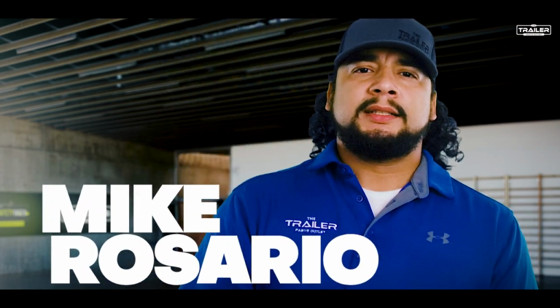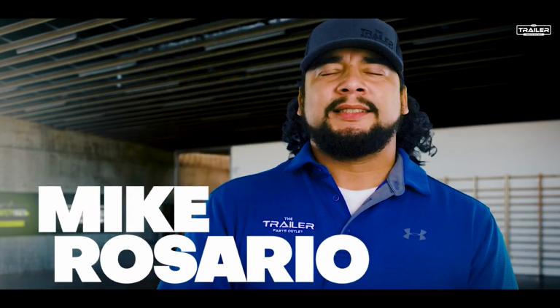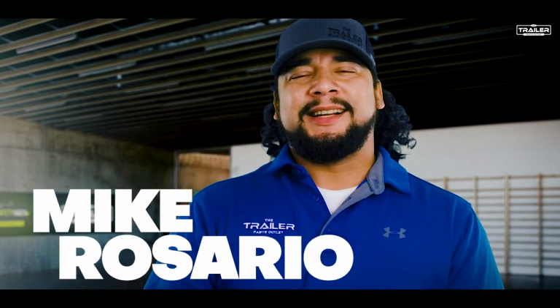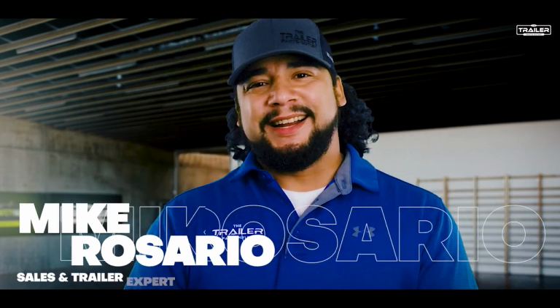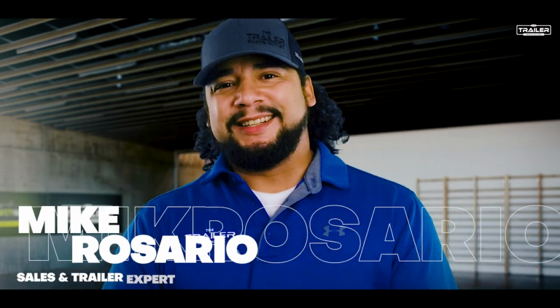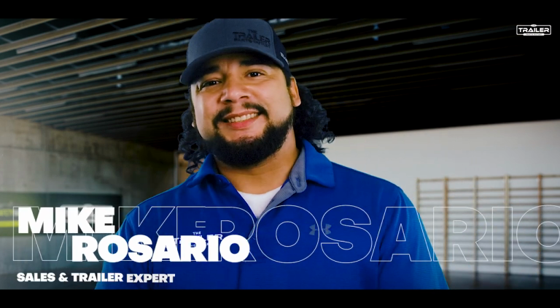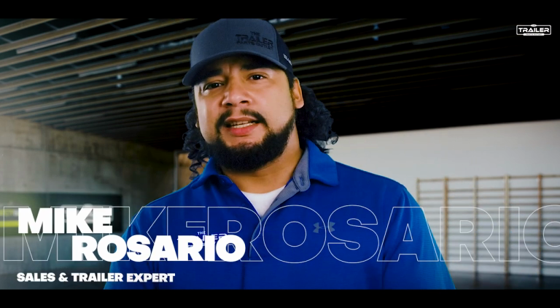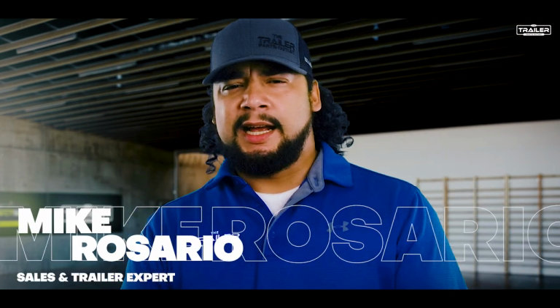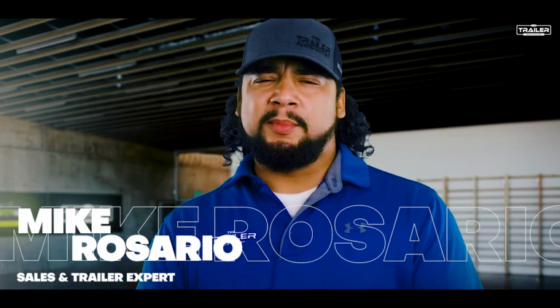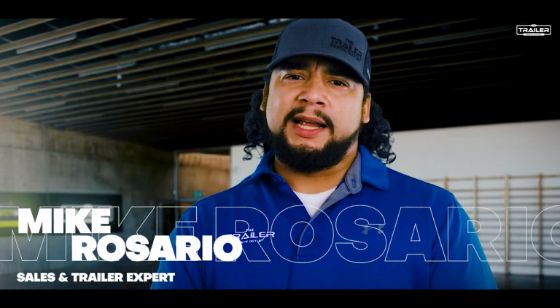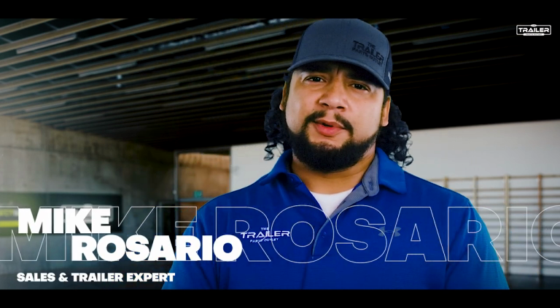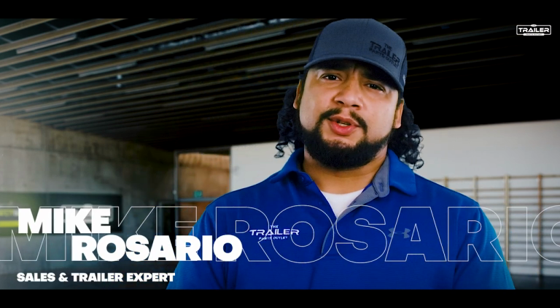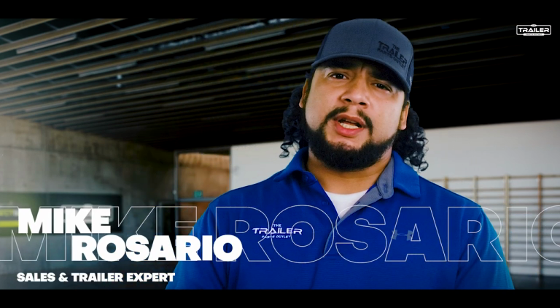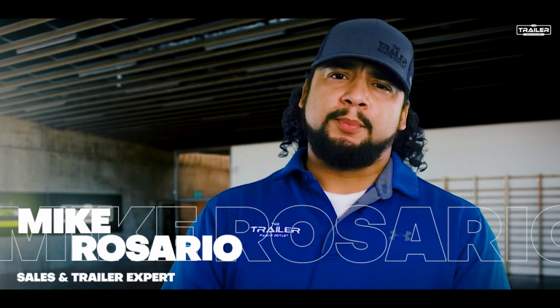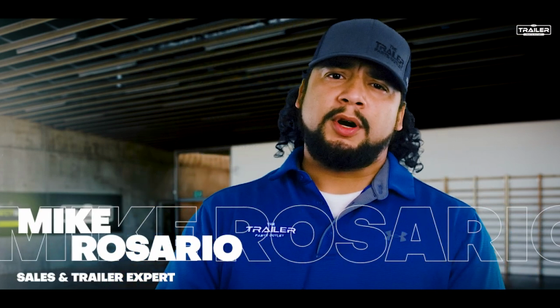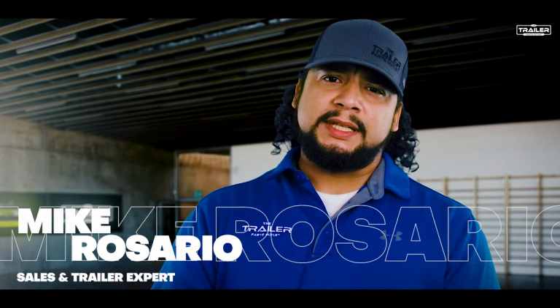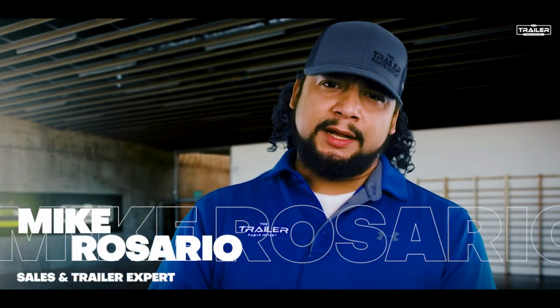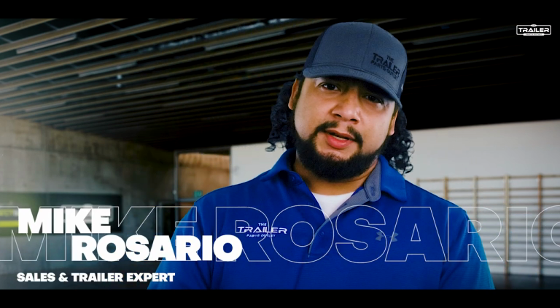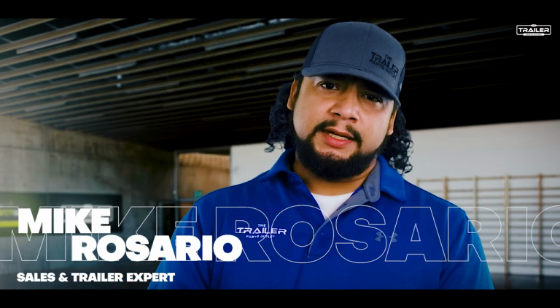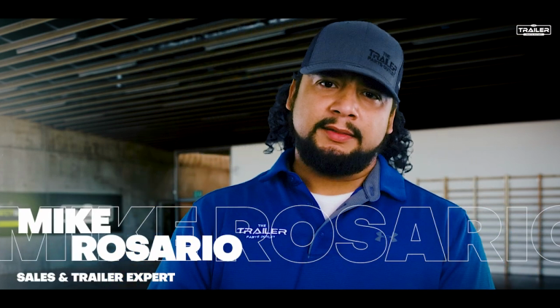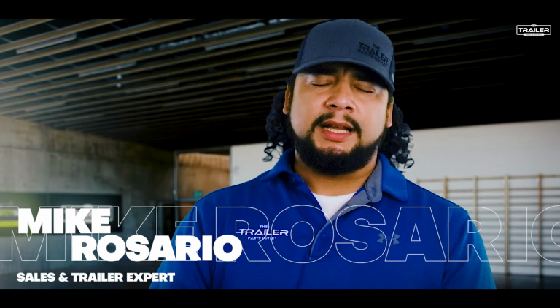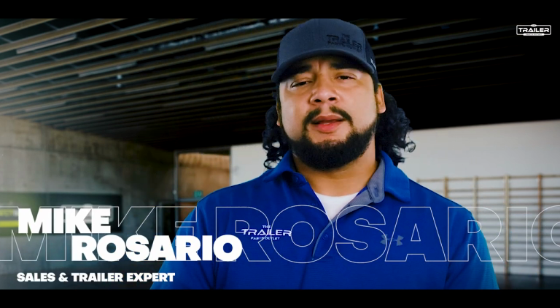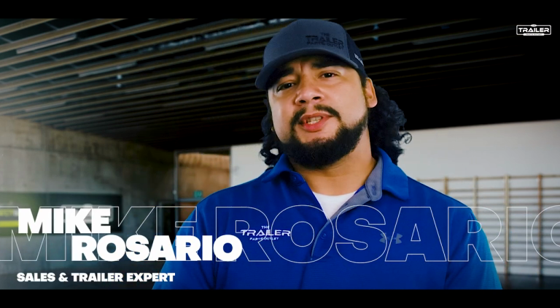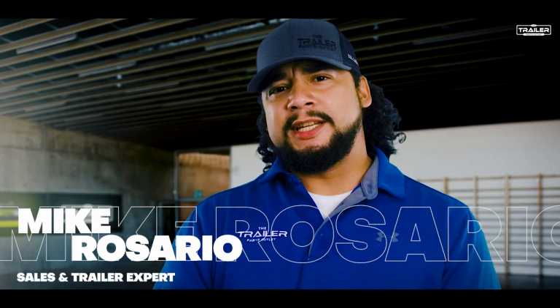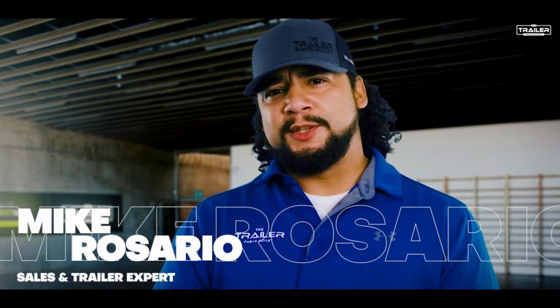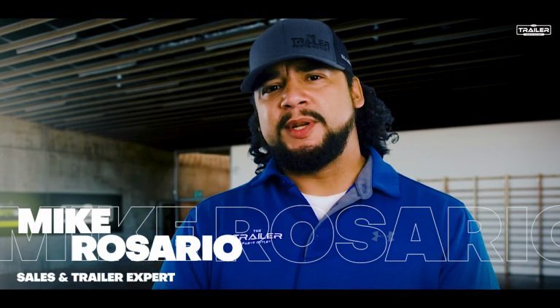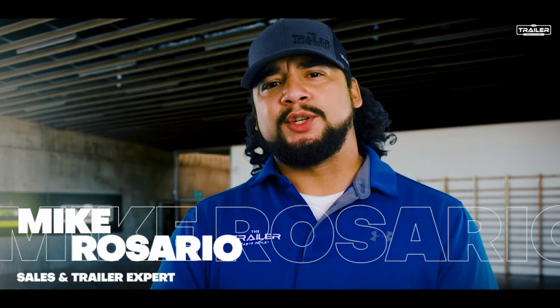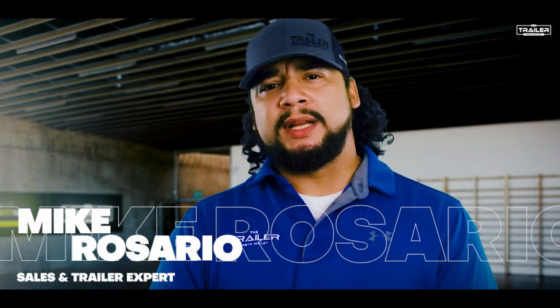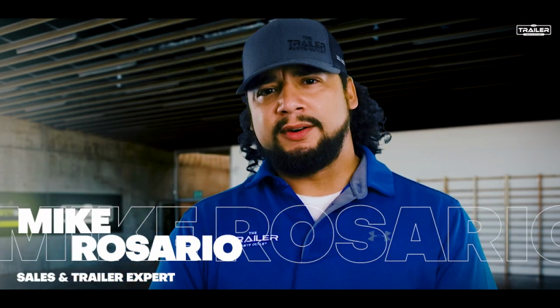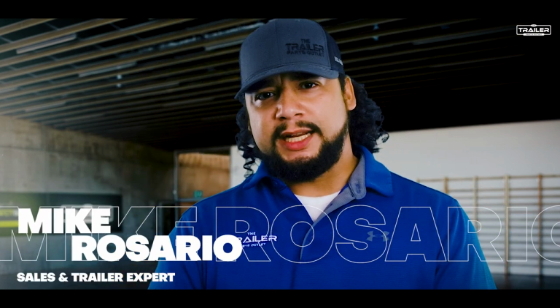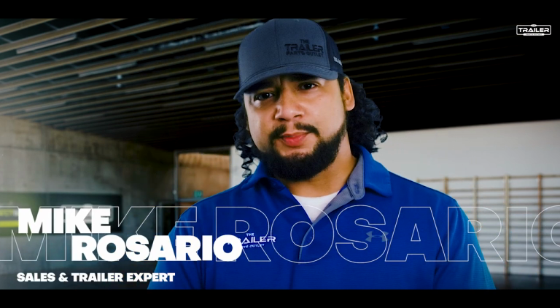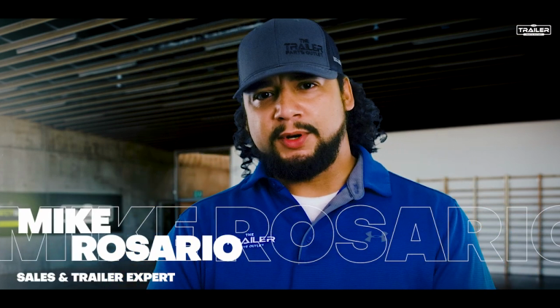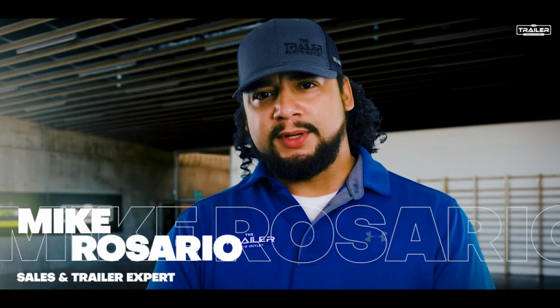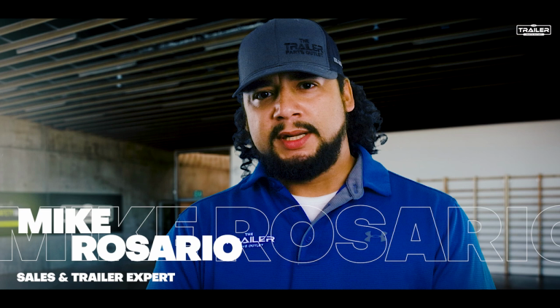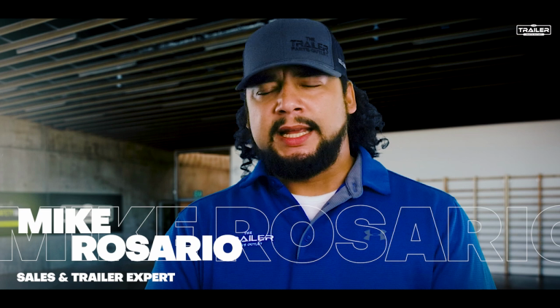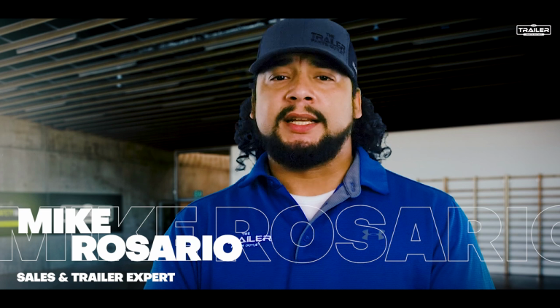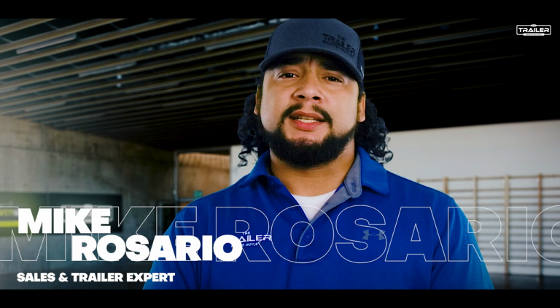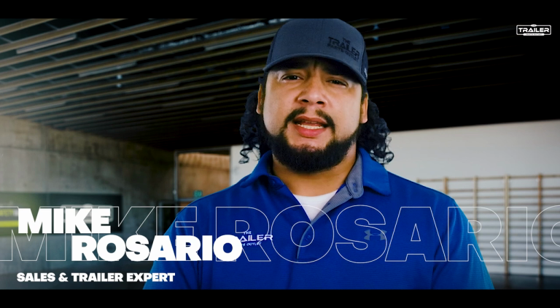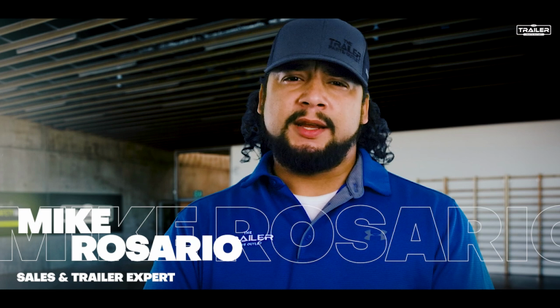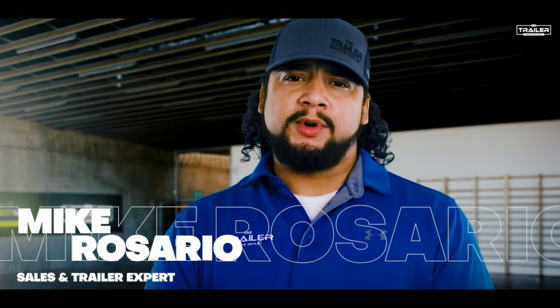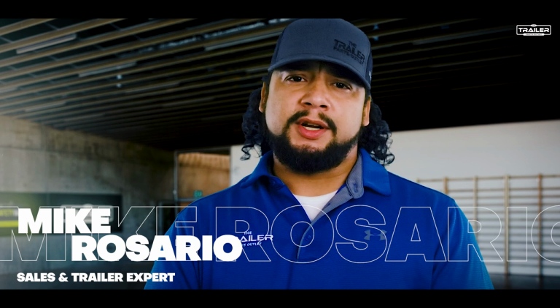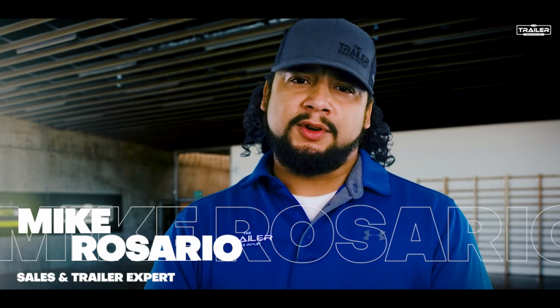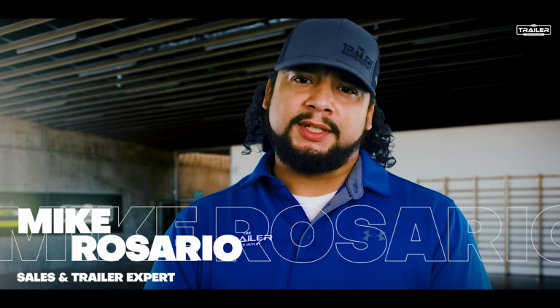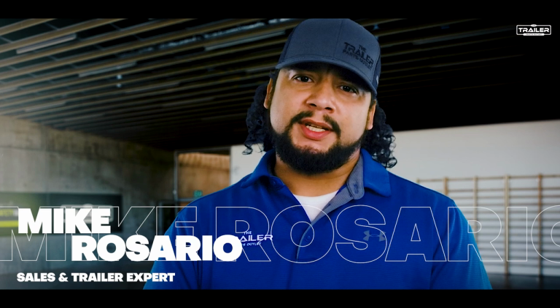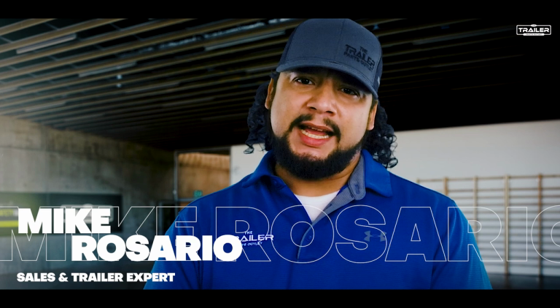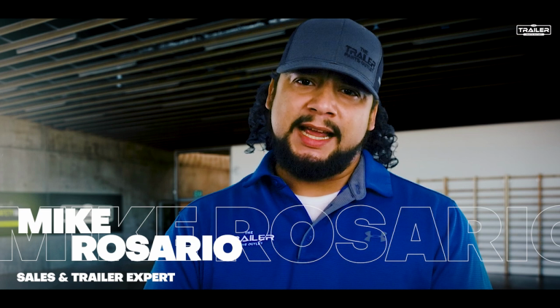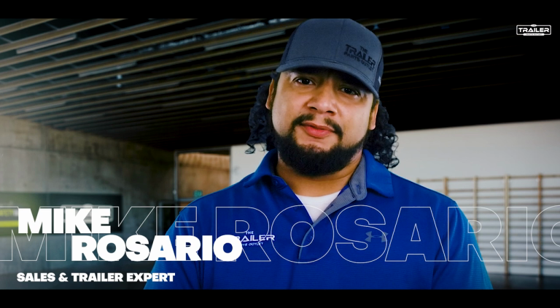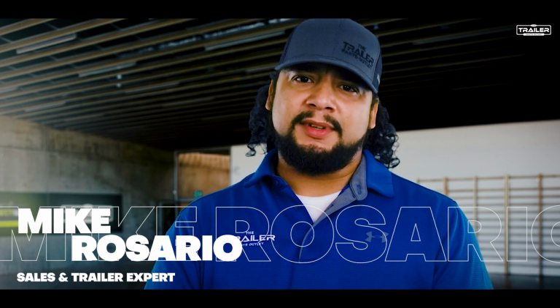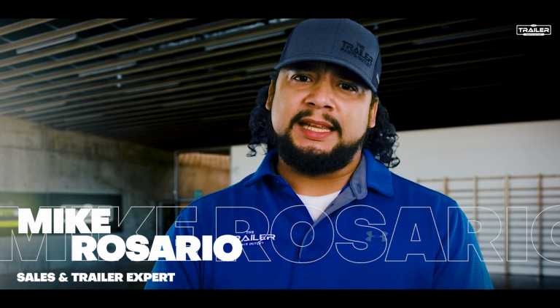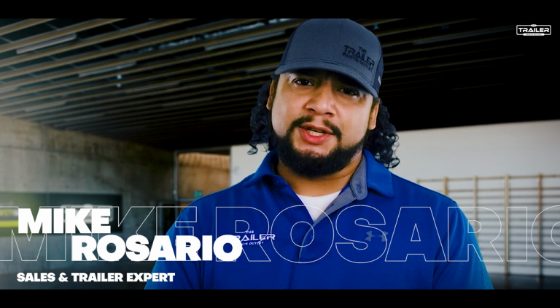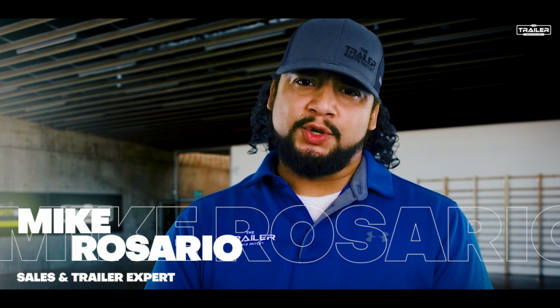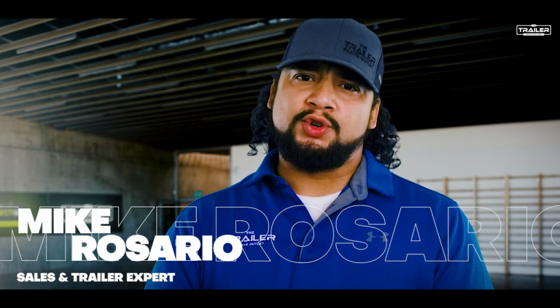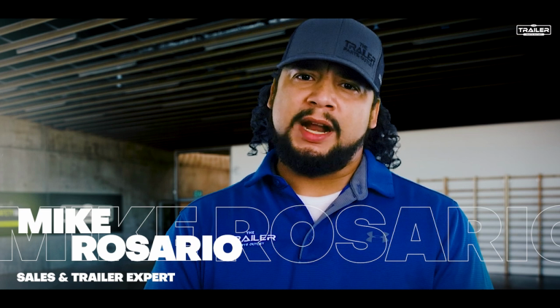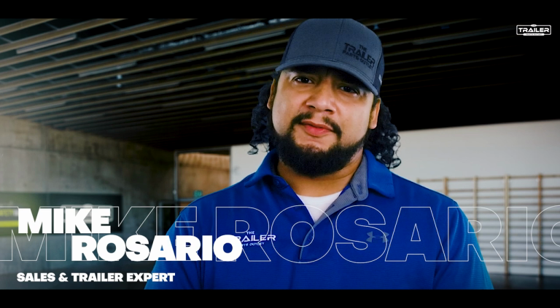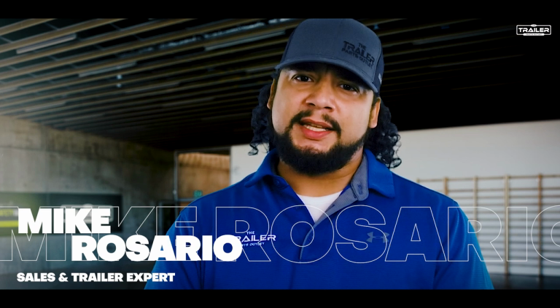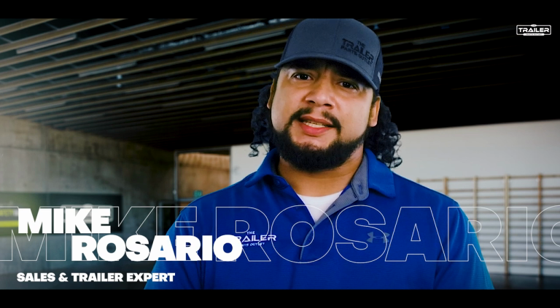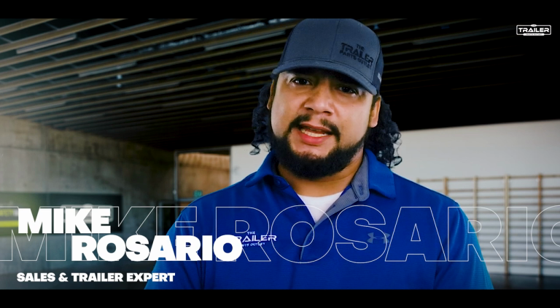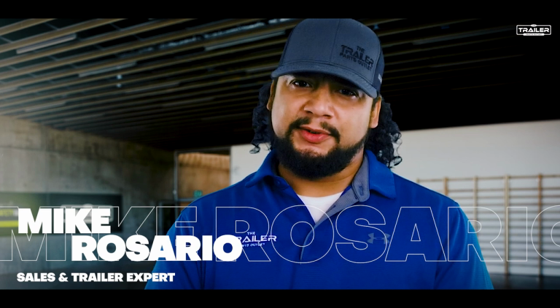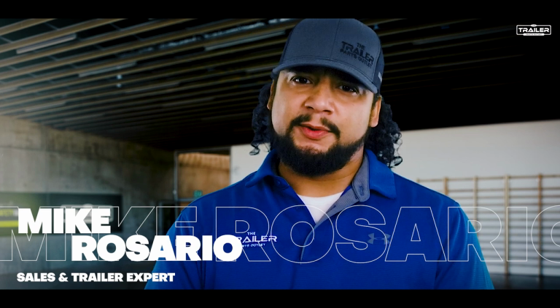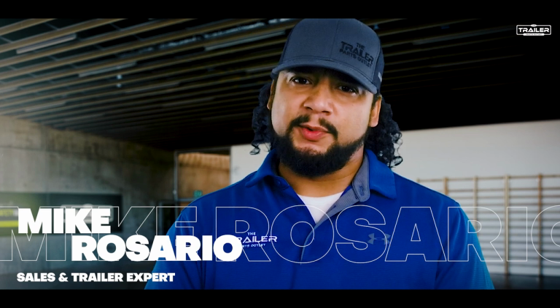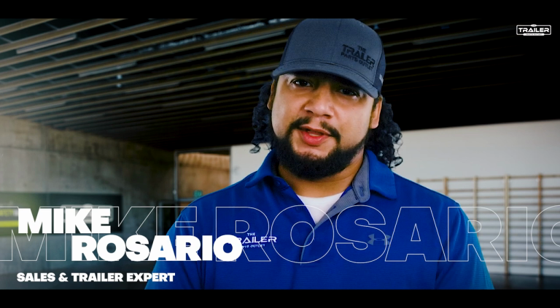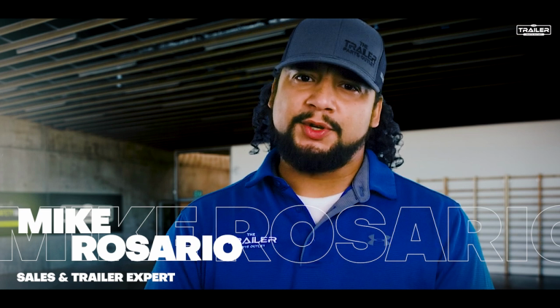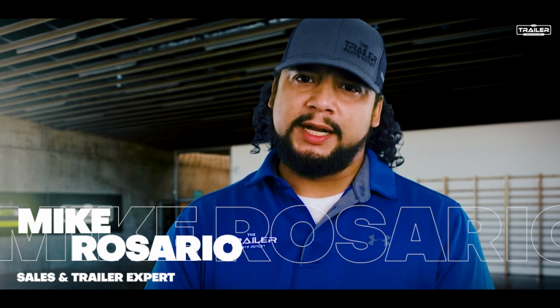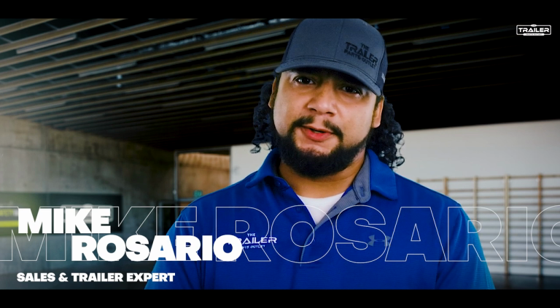Hi, I'm Mike with the Trailer Parts Outlet. I am a salesman and trailer expert, and today we are going to dive into driving safely with a trailer.